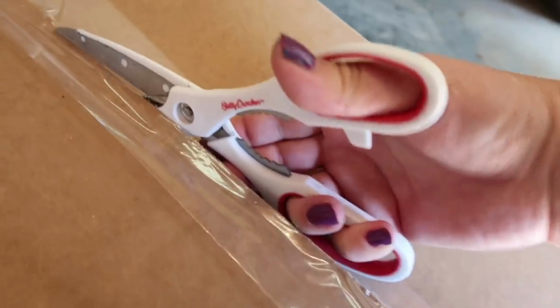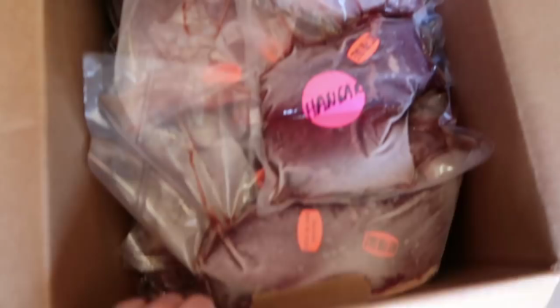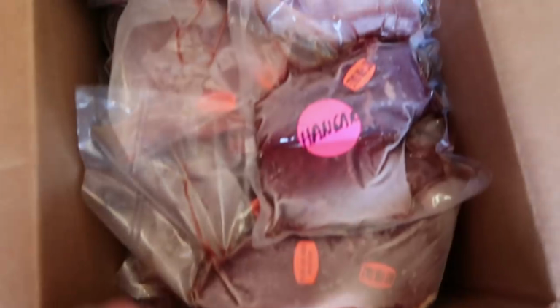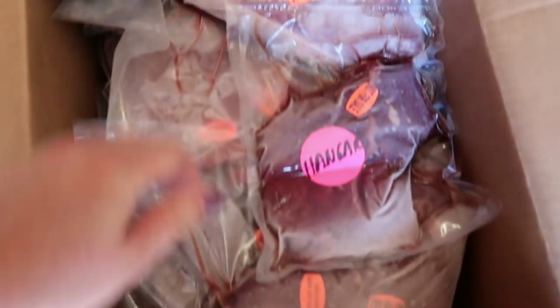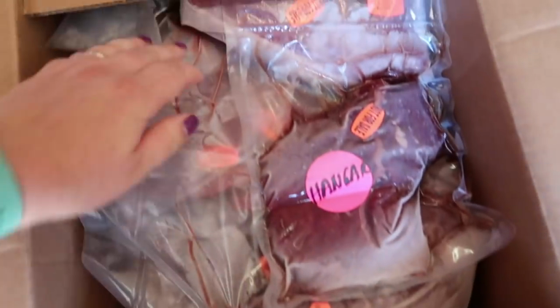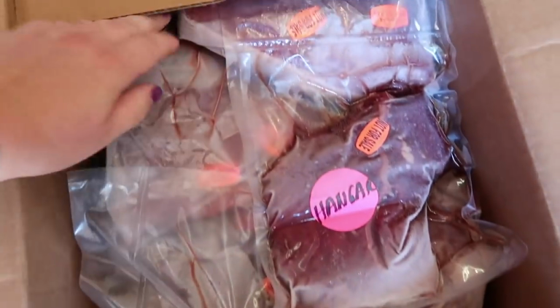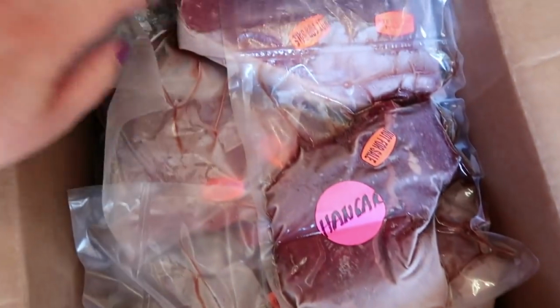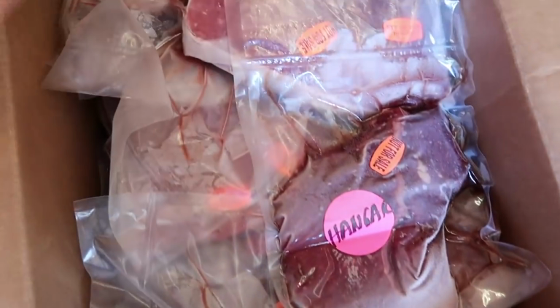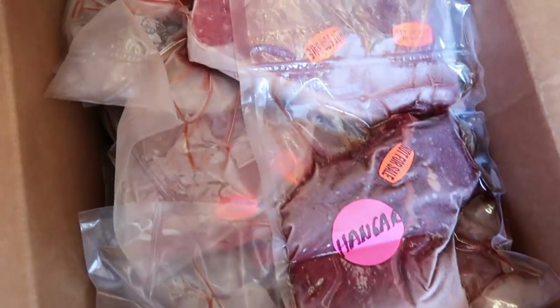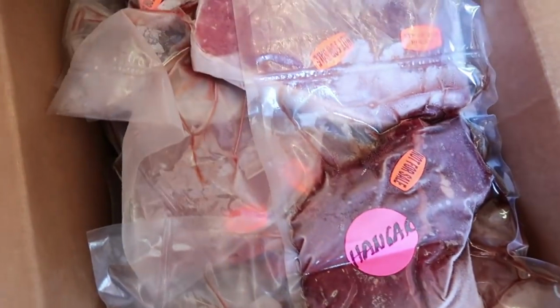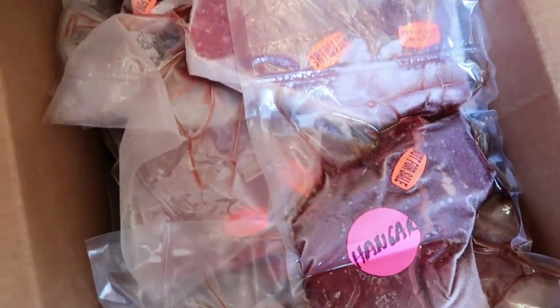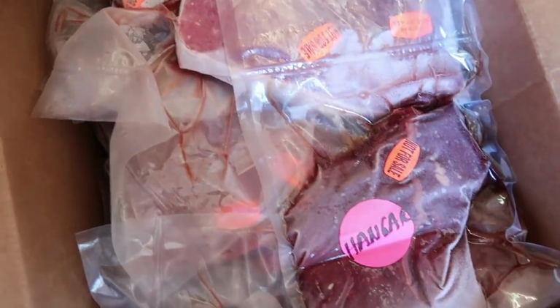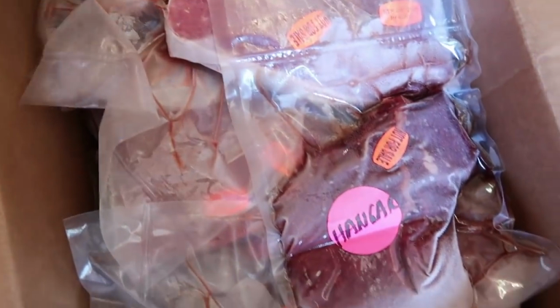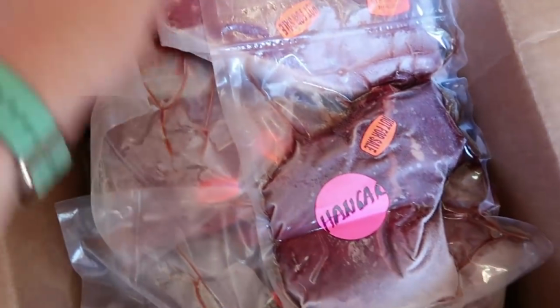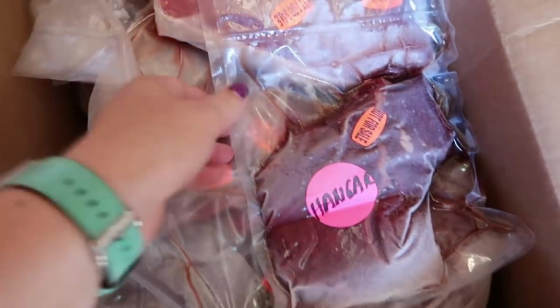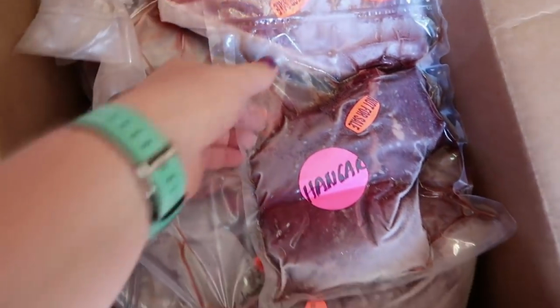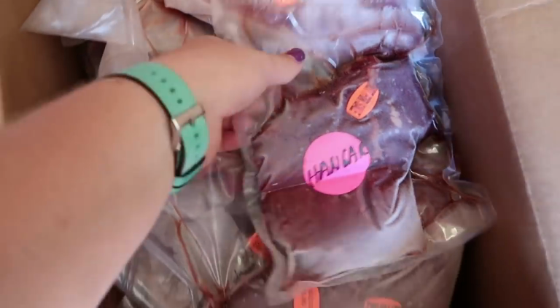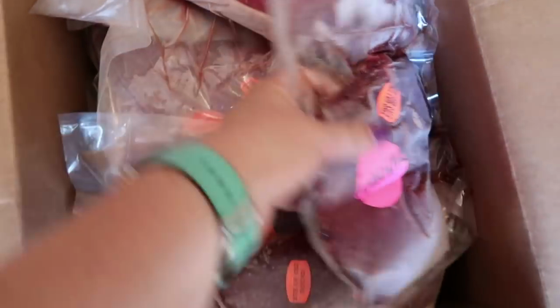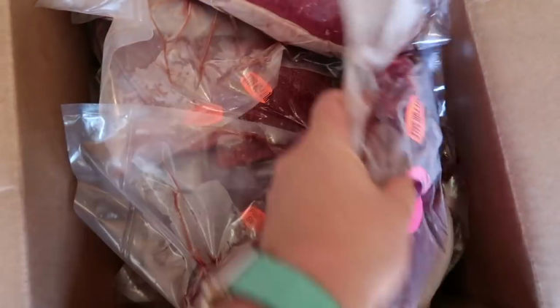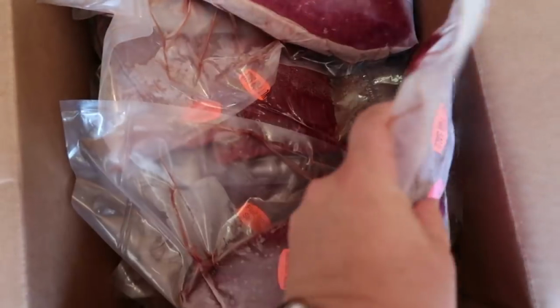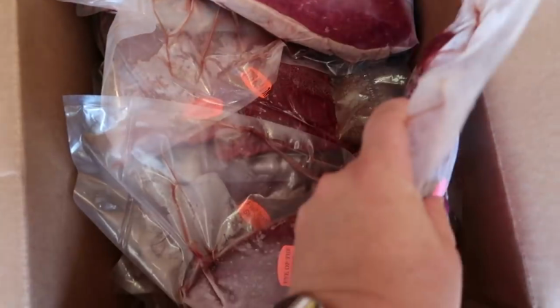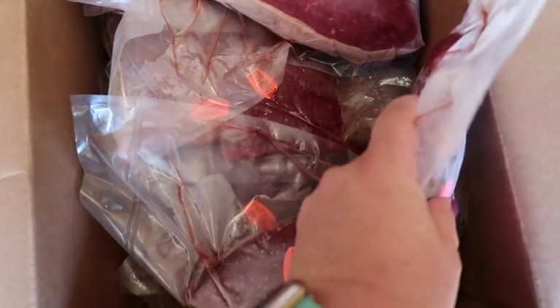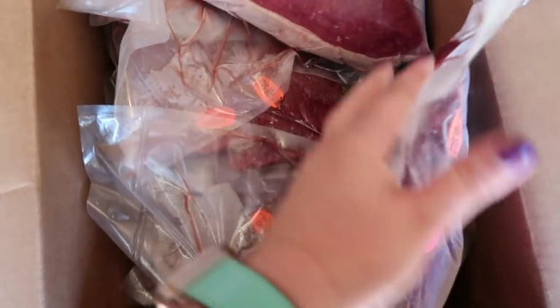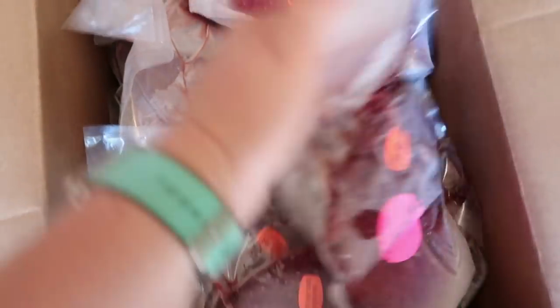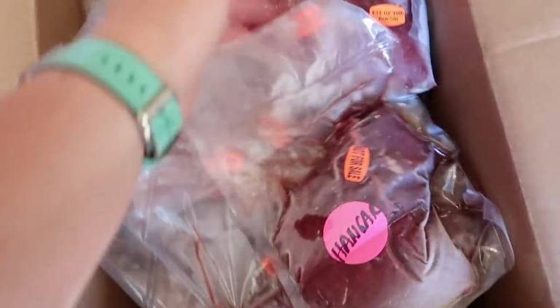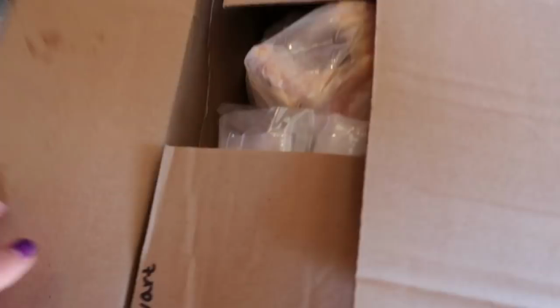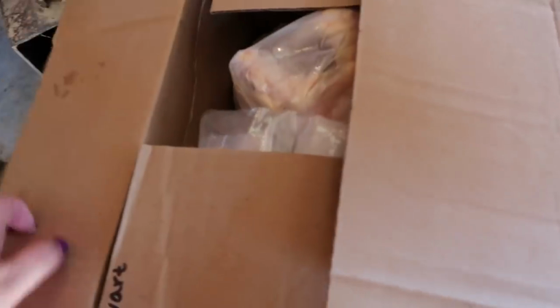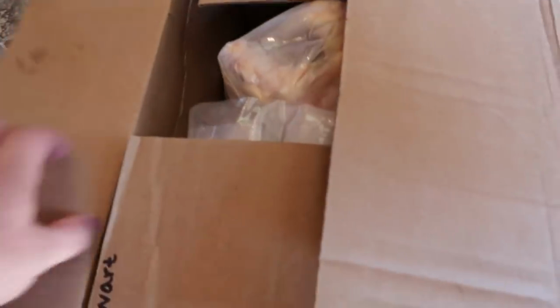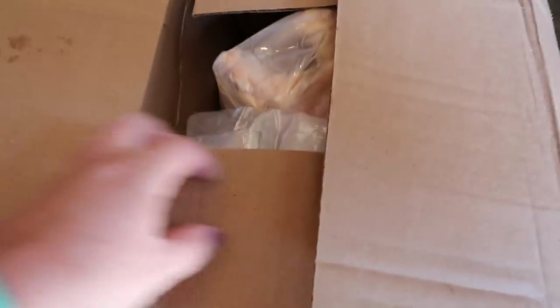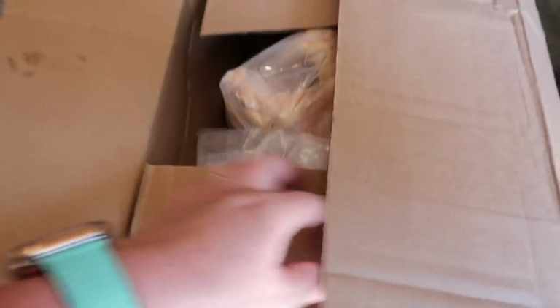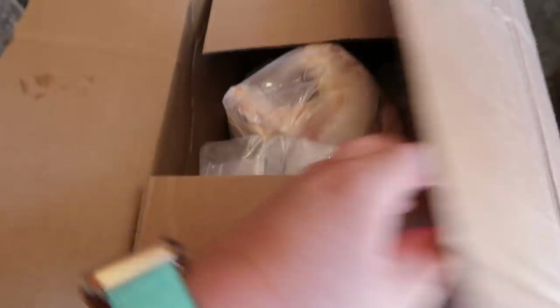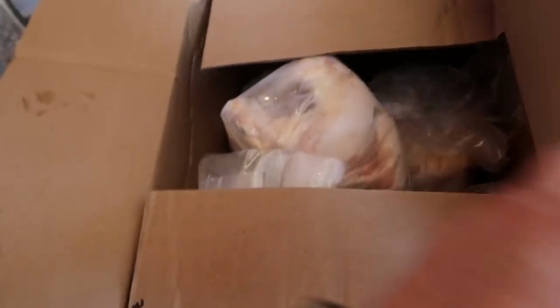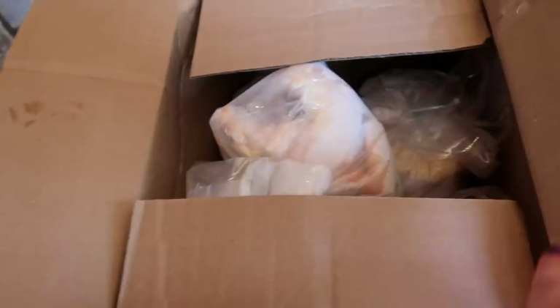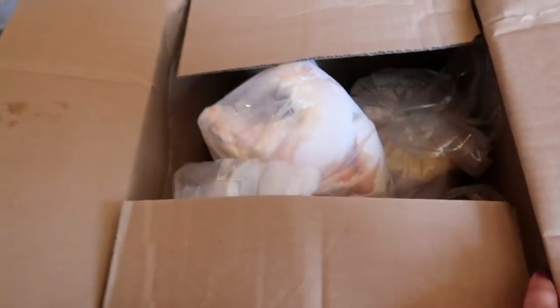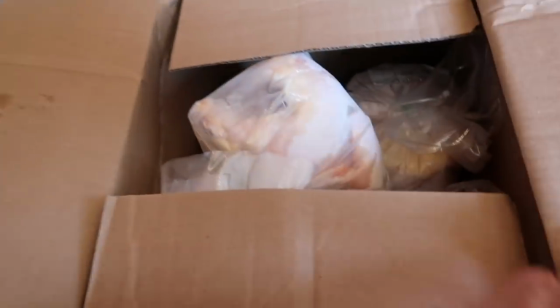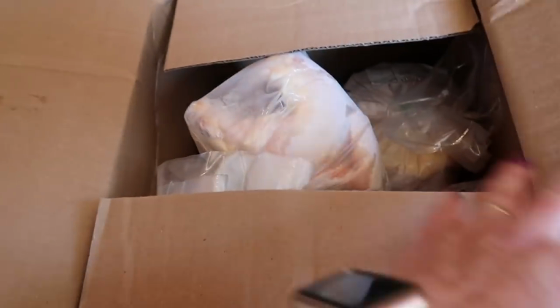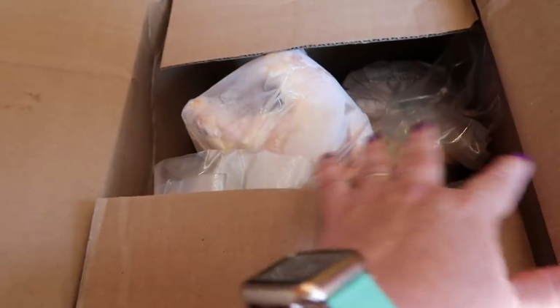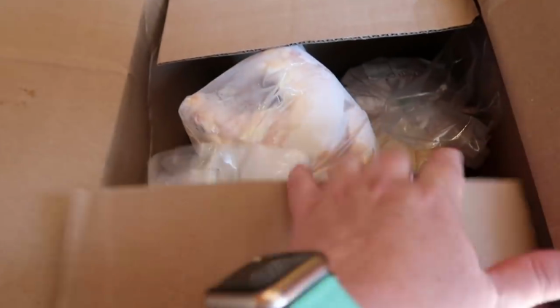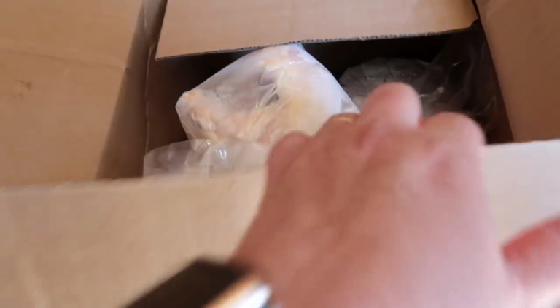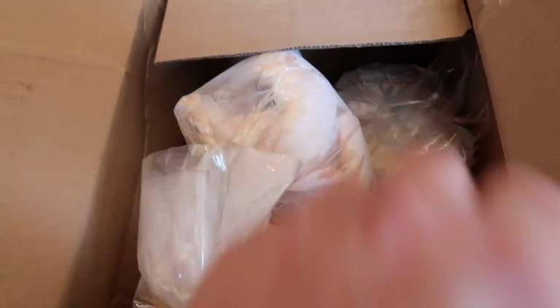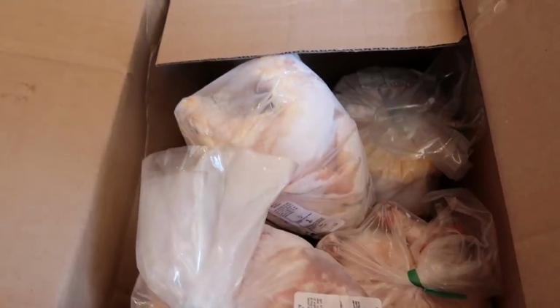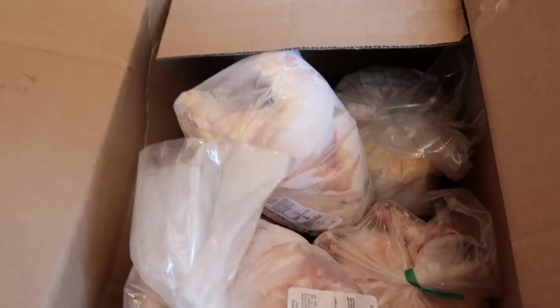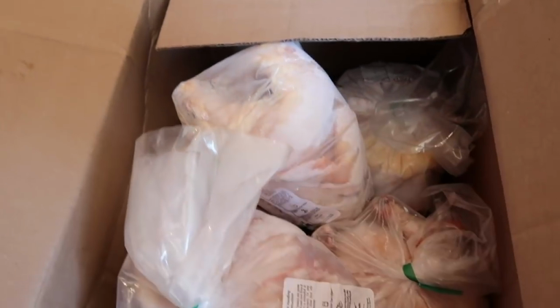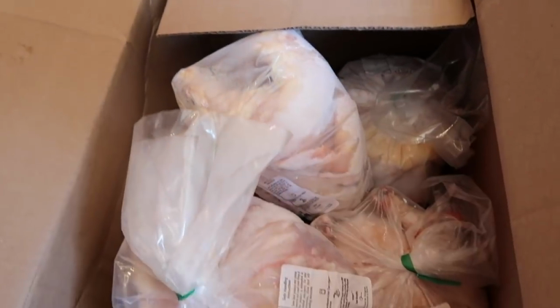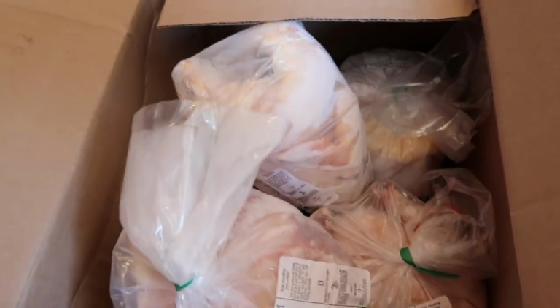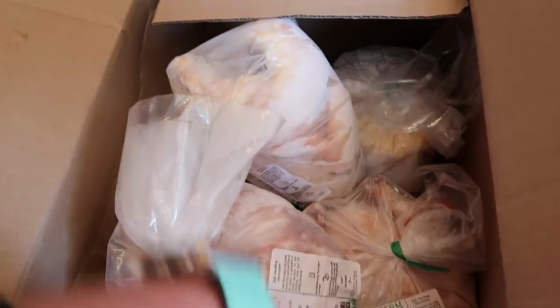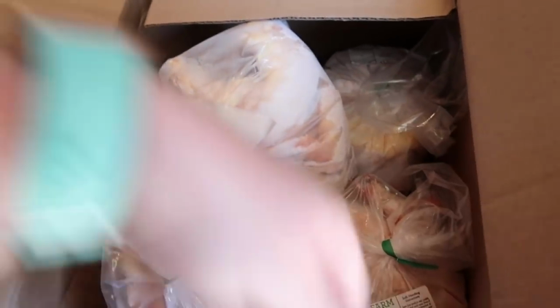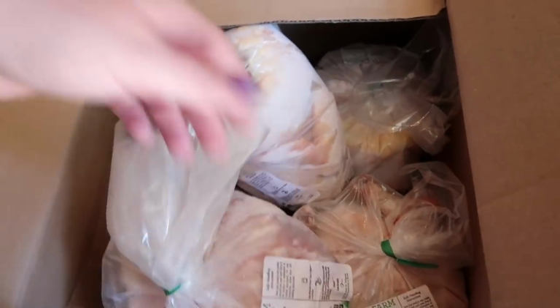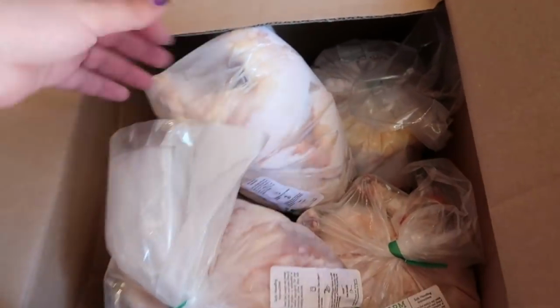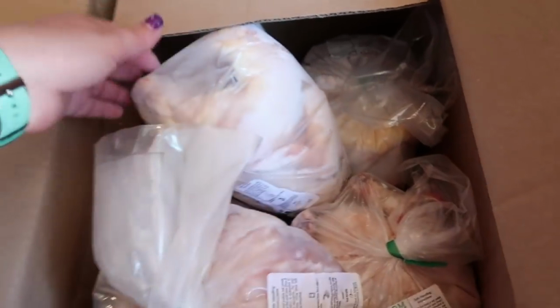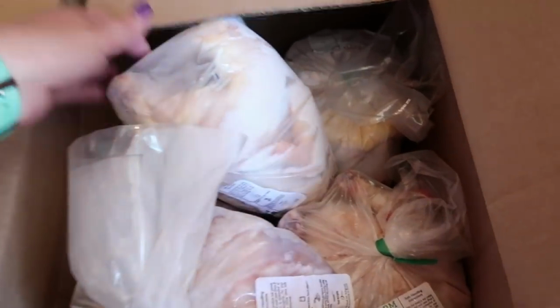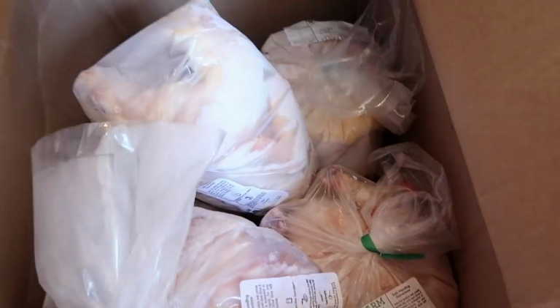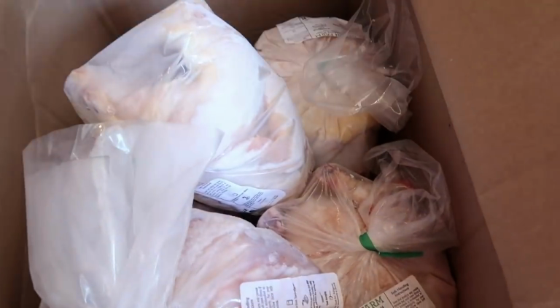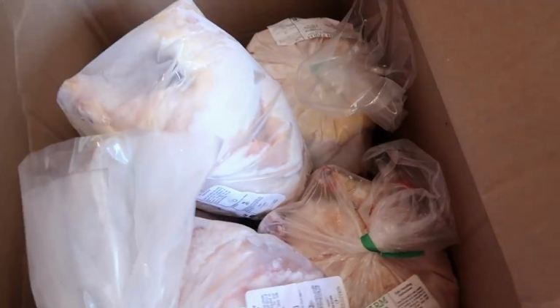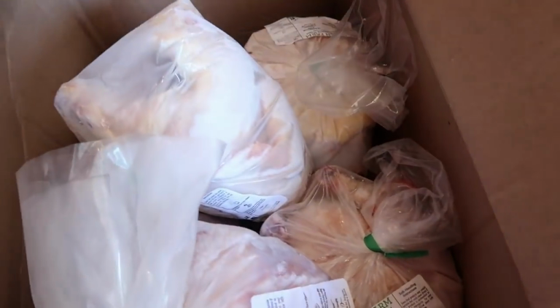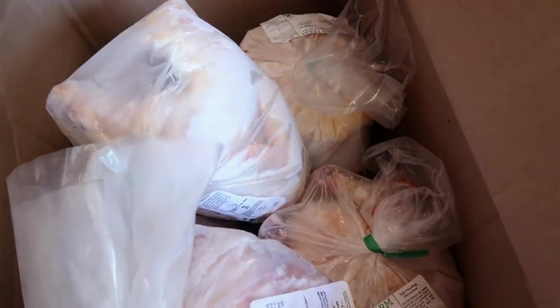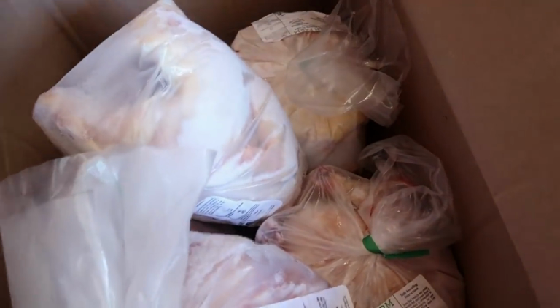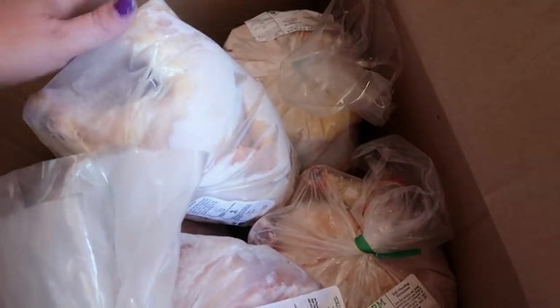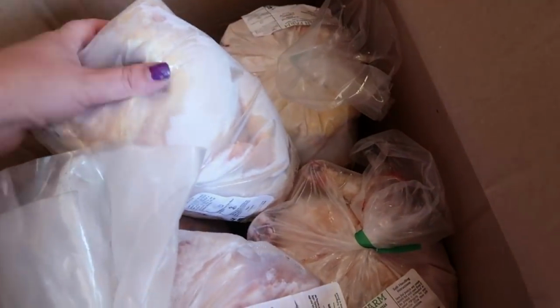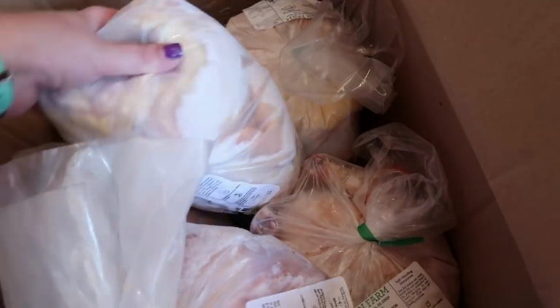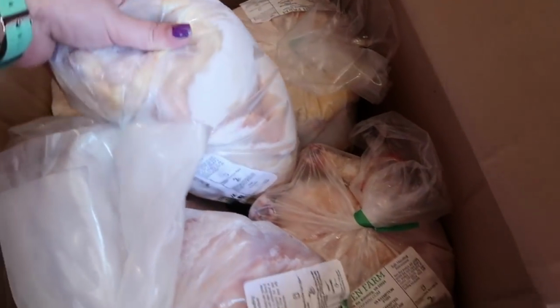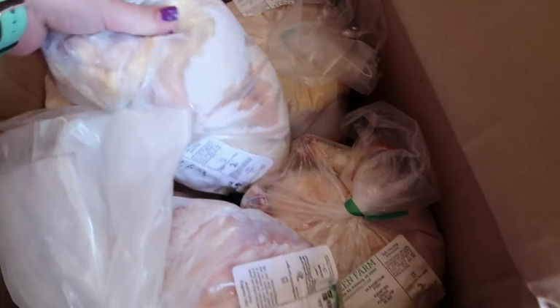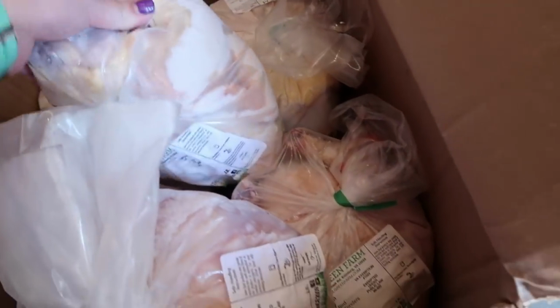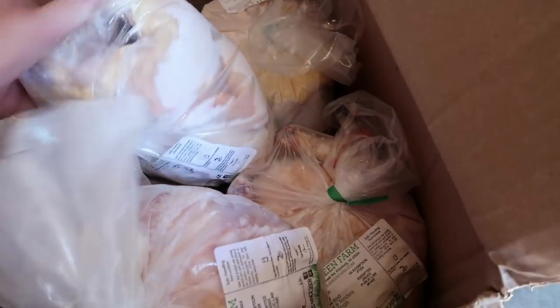Here is the next box. I just opened this box, and look what we got — we got whole bird chickens.